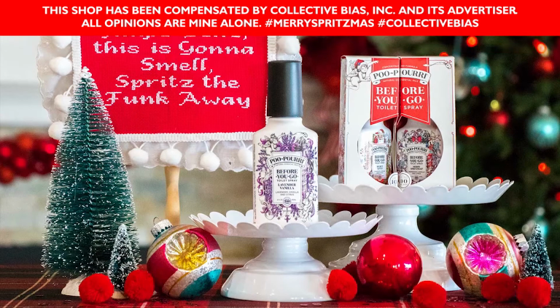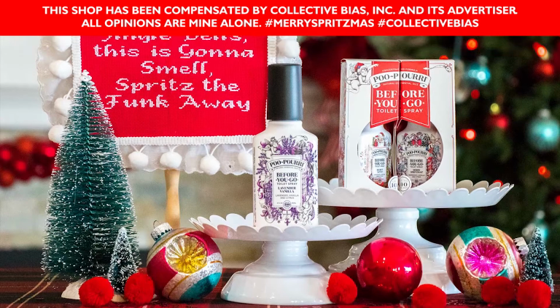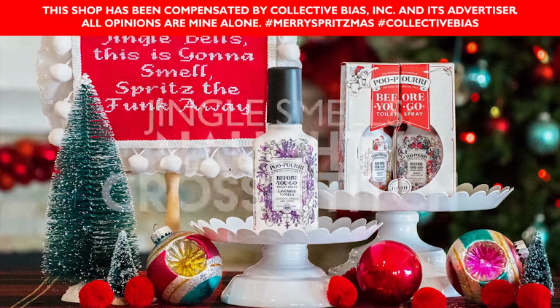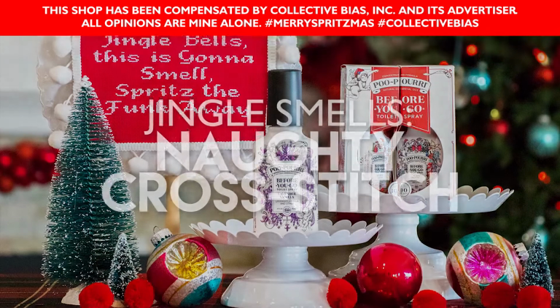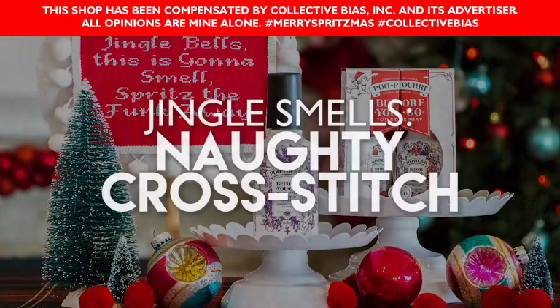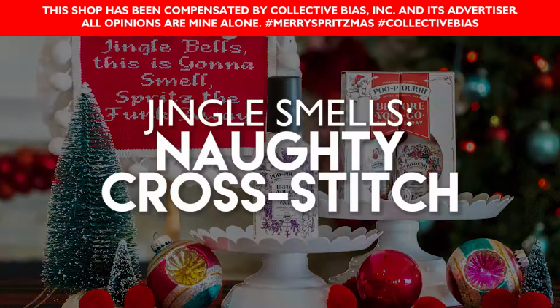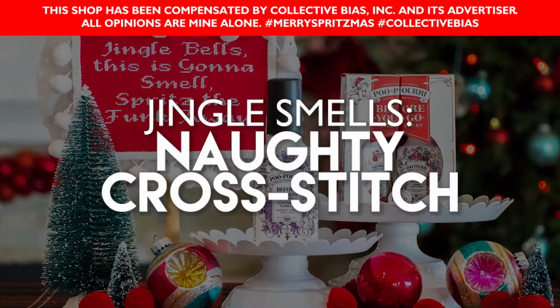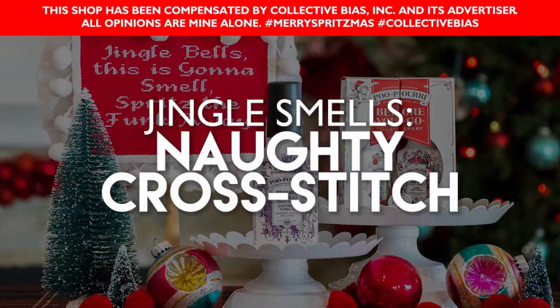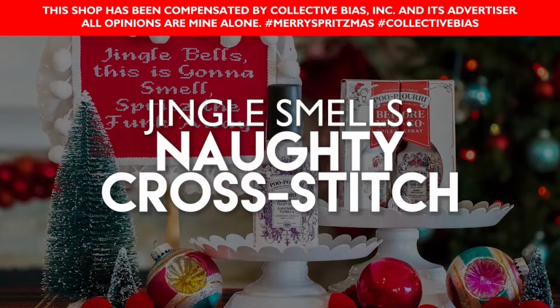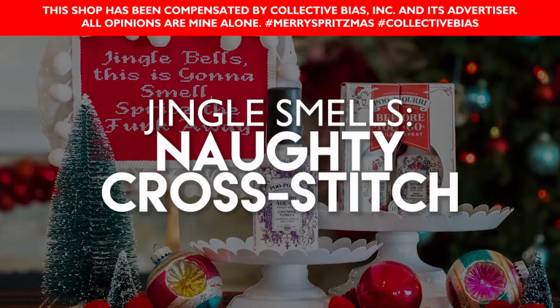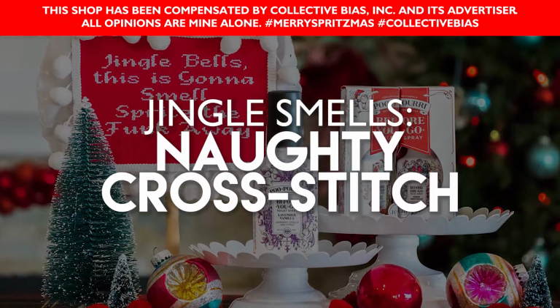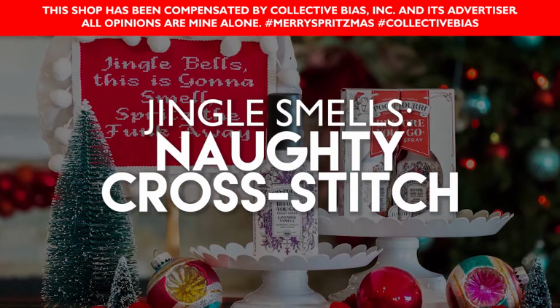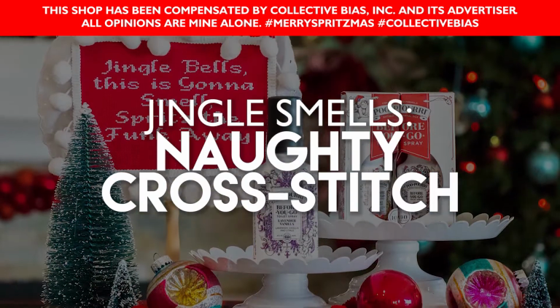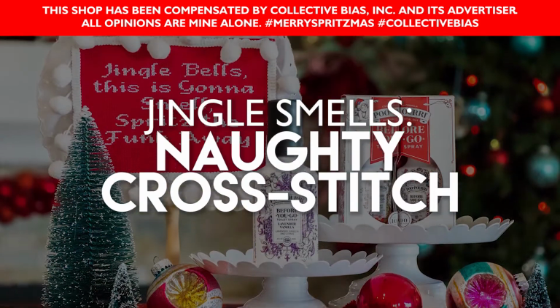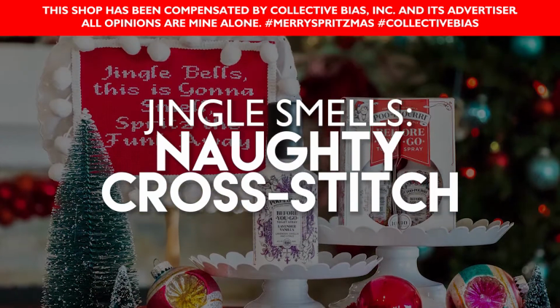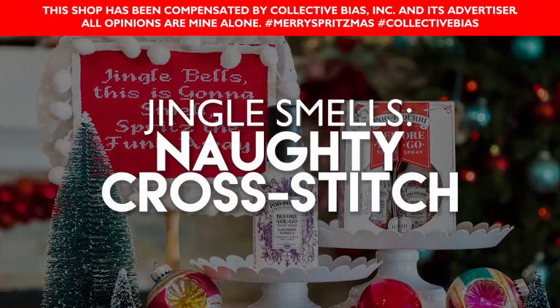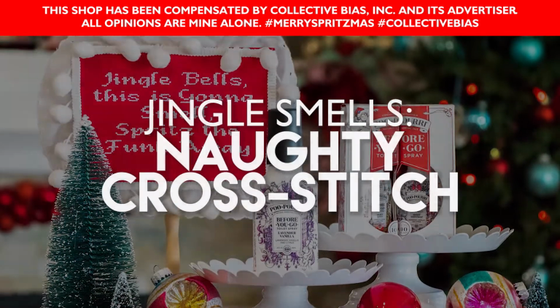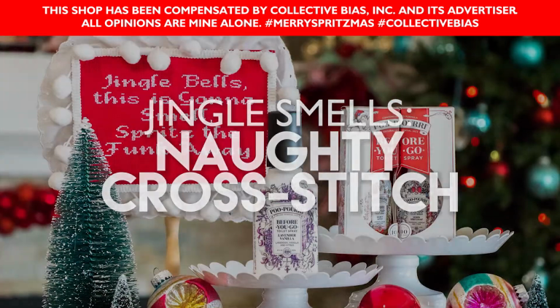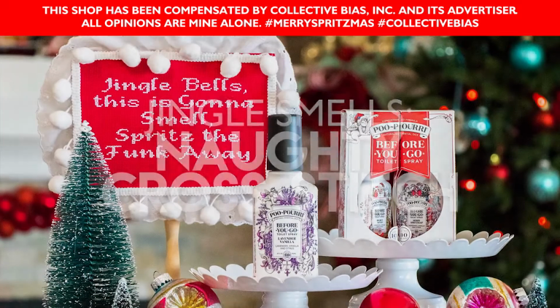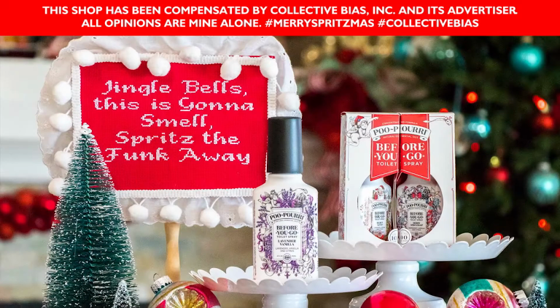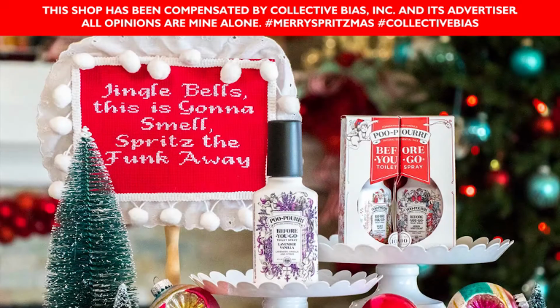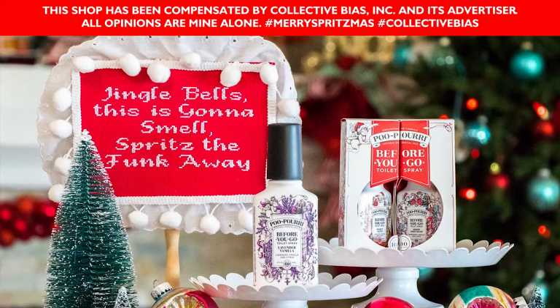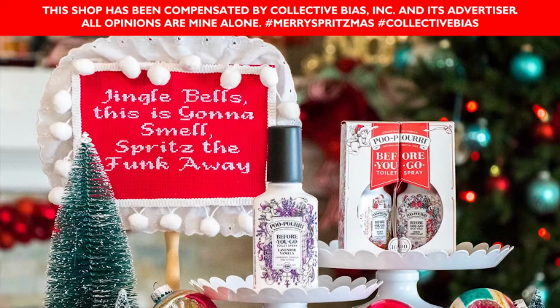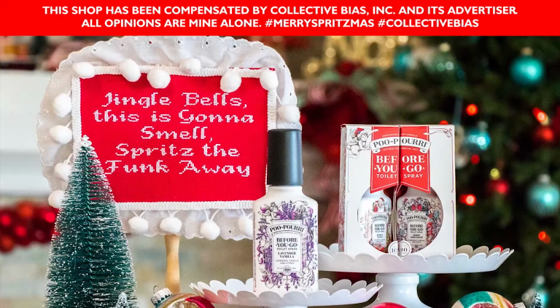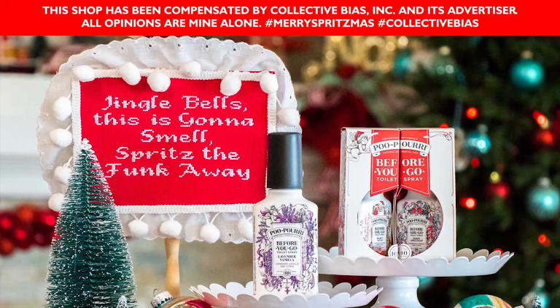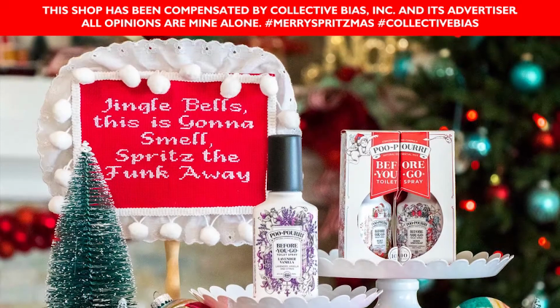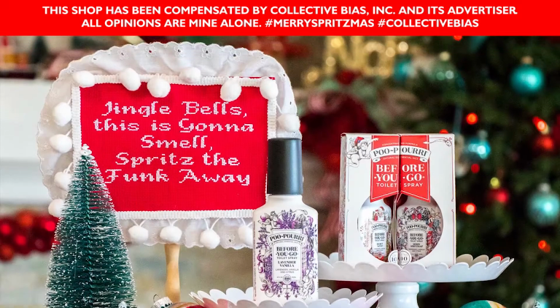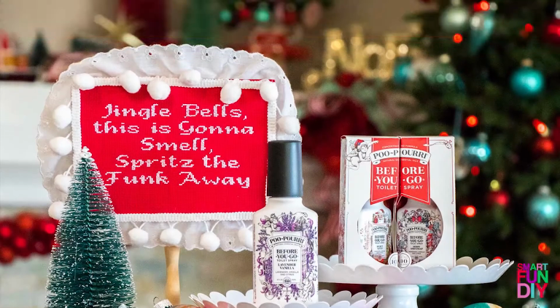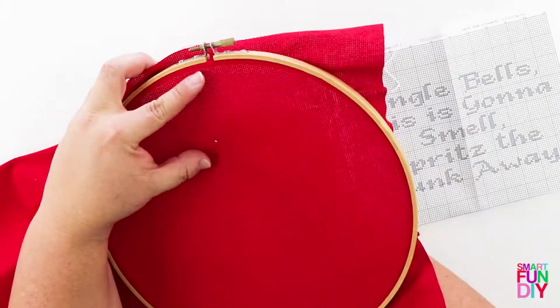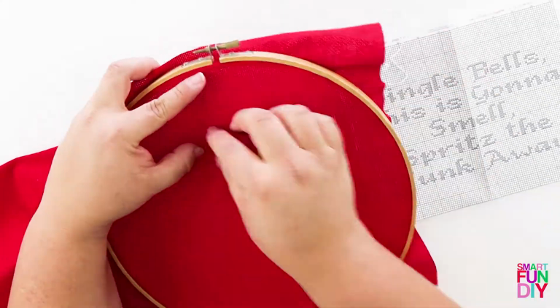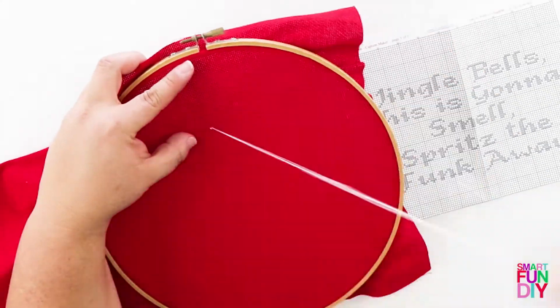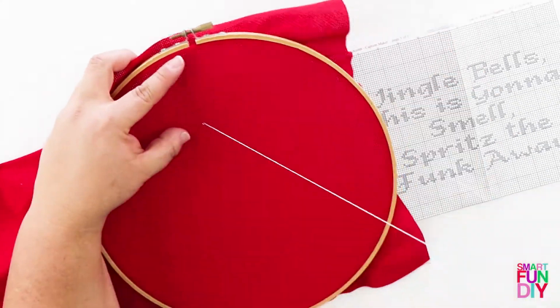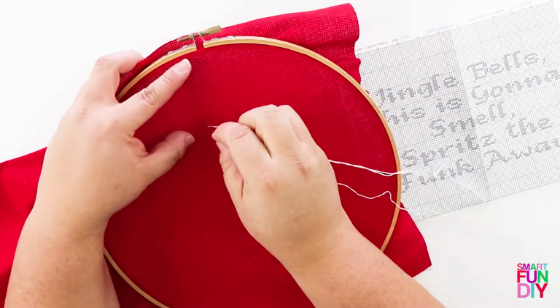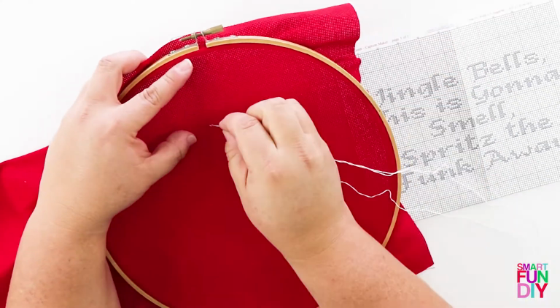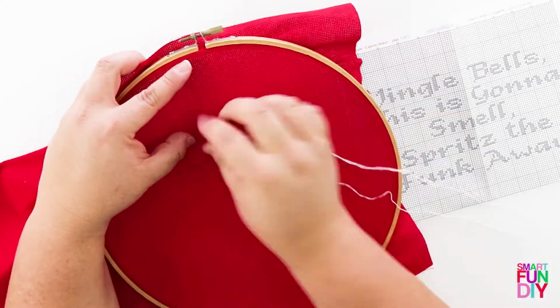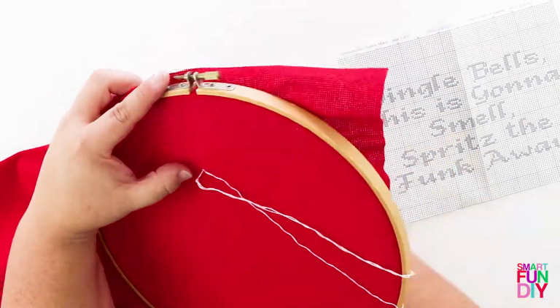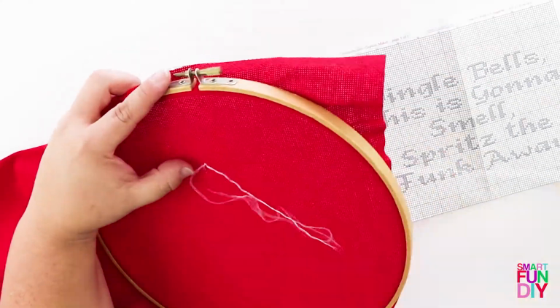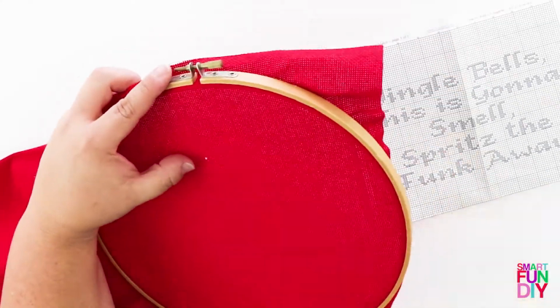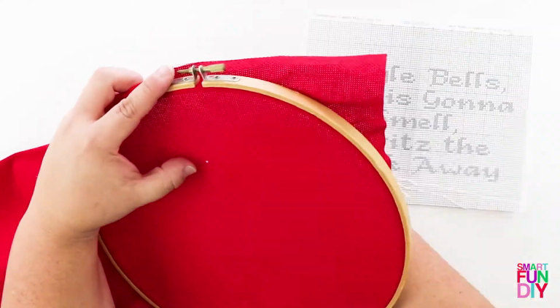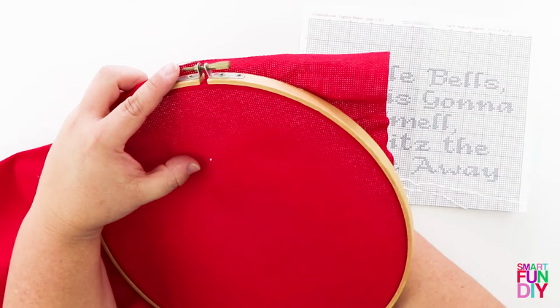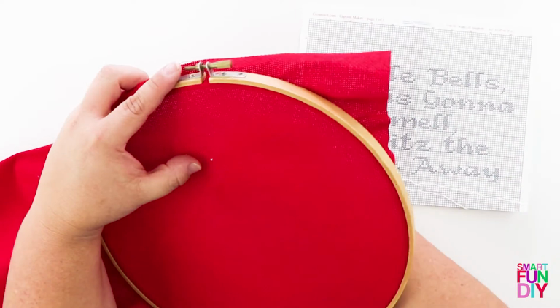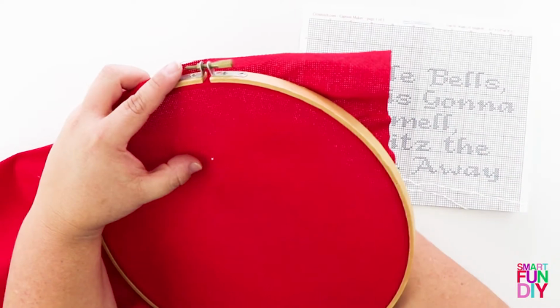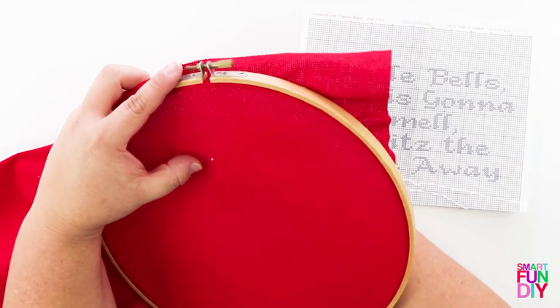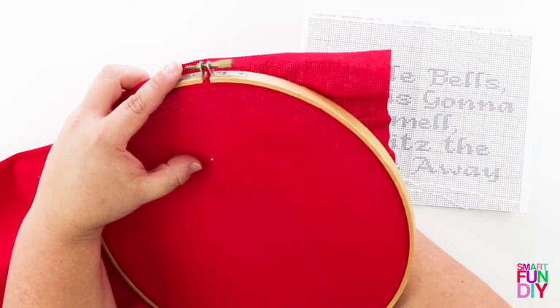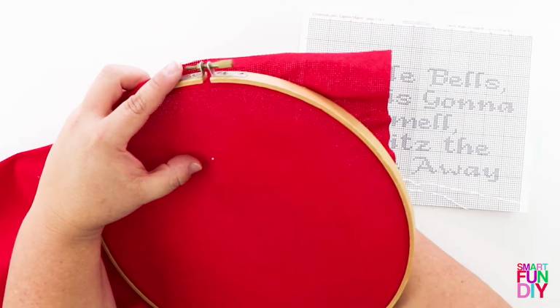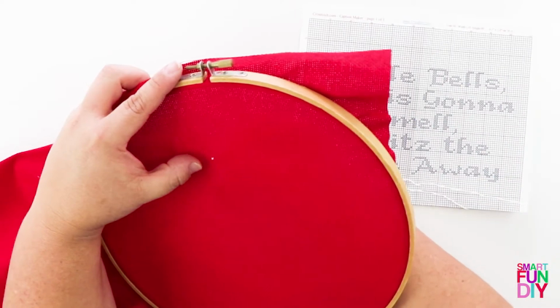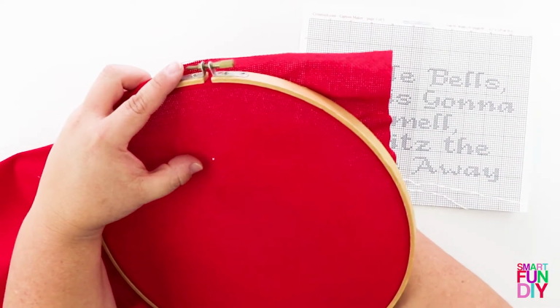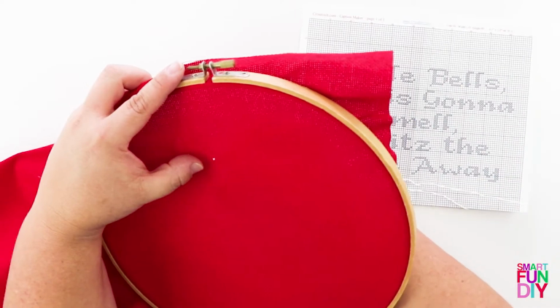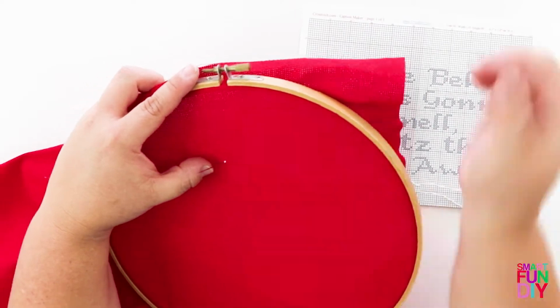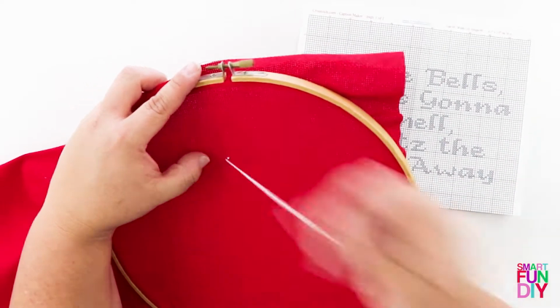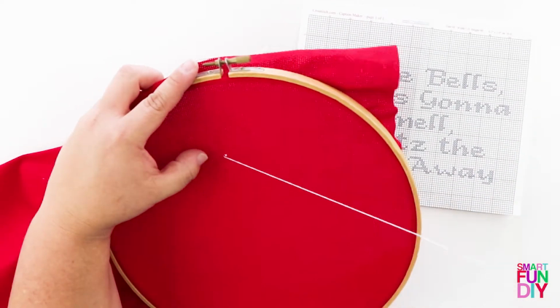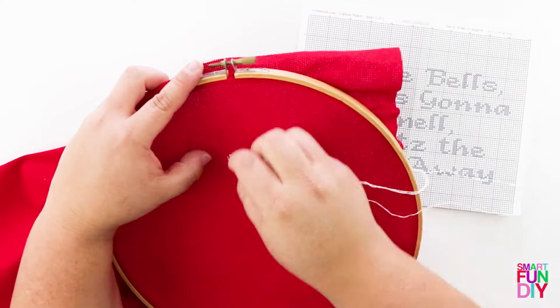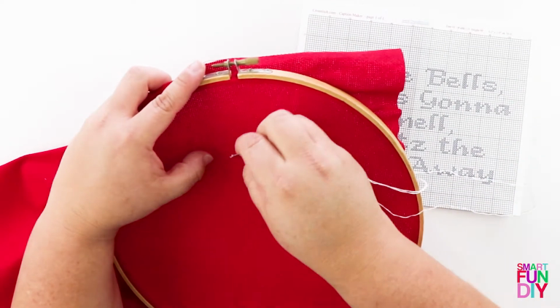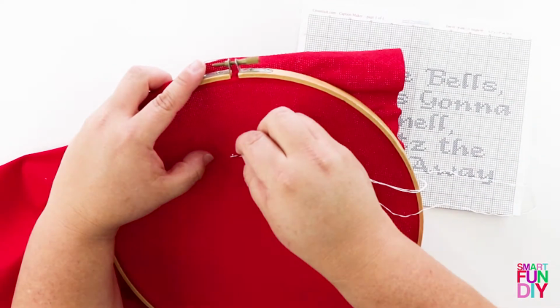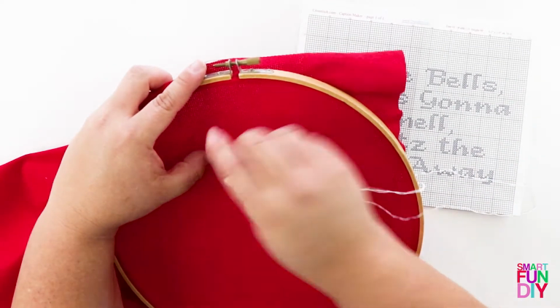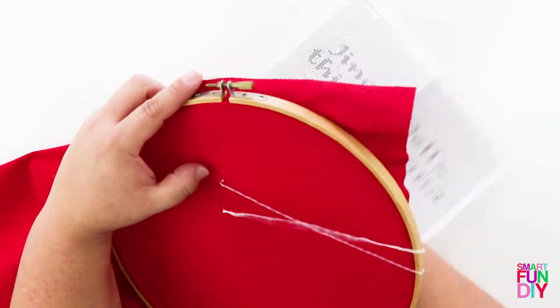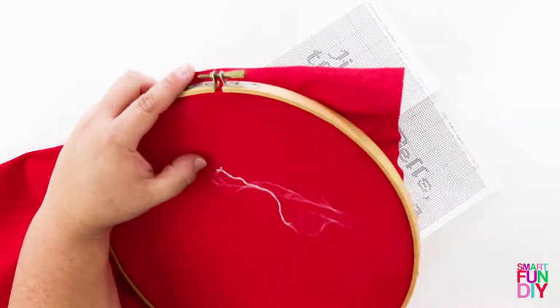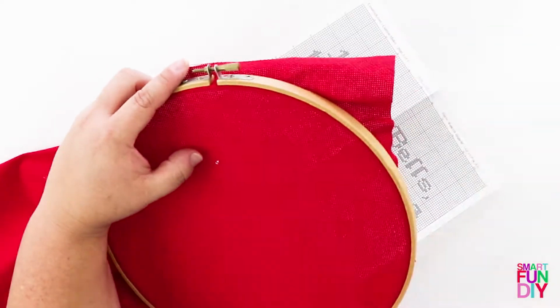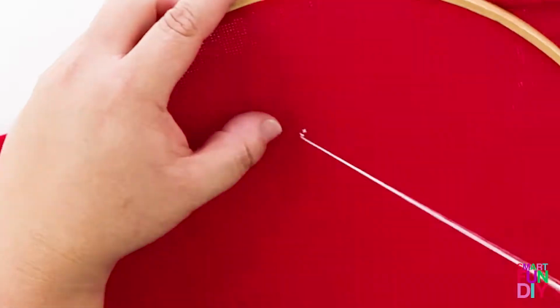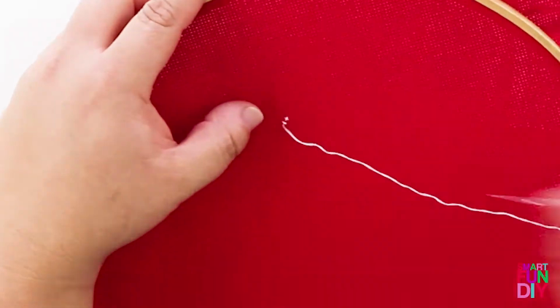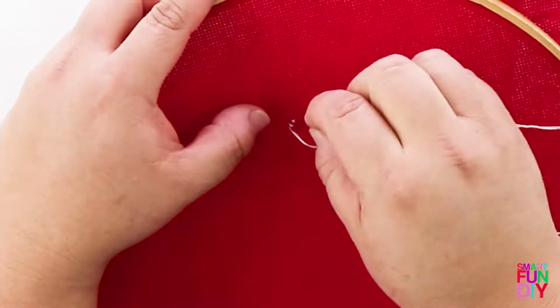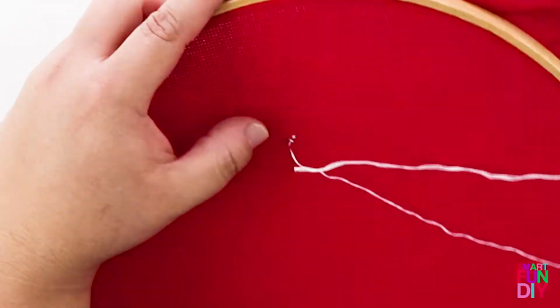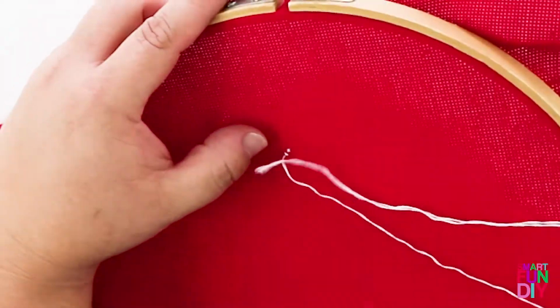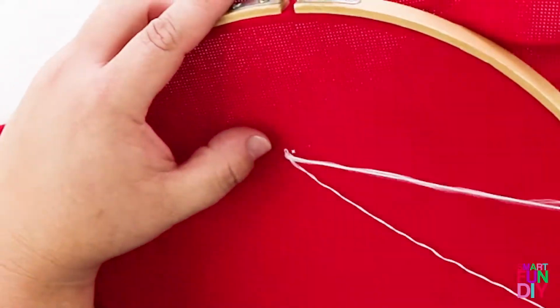Today we're going to make this really fun, naughty cross-stitch. This shop has been compensated by Collective Bias and its advertiser, but all opinions are my own.